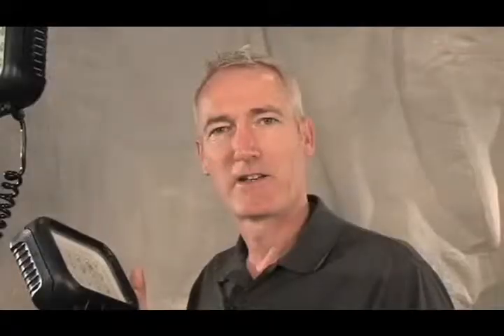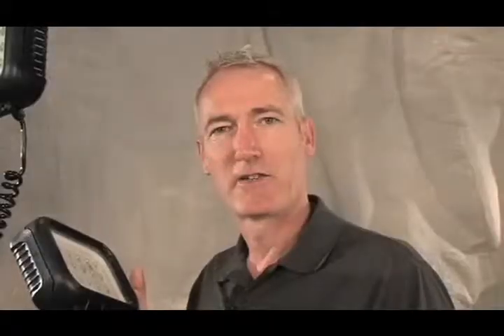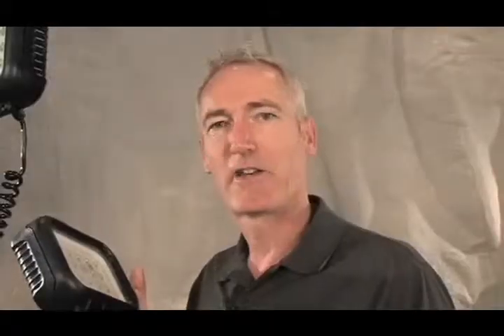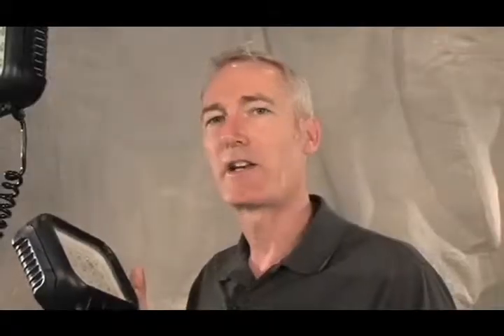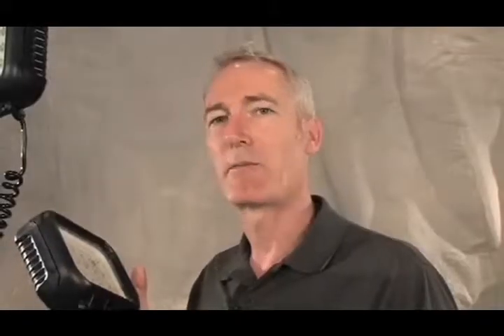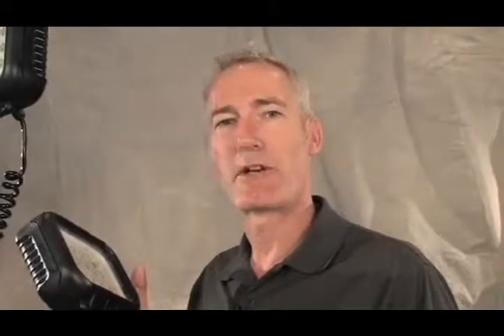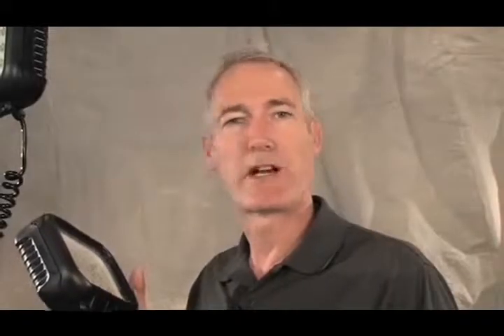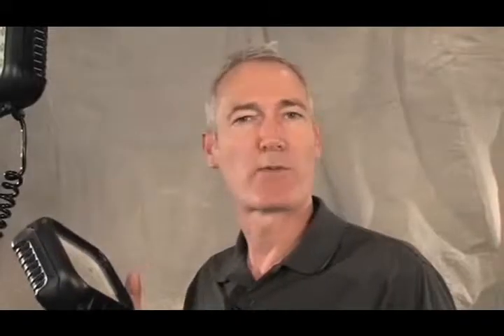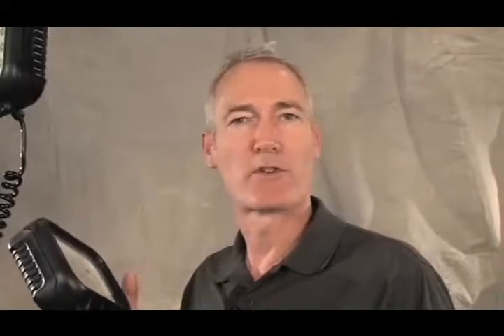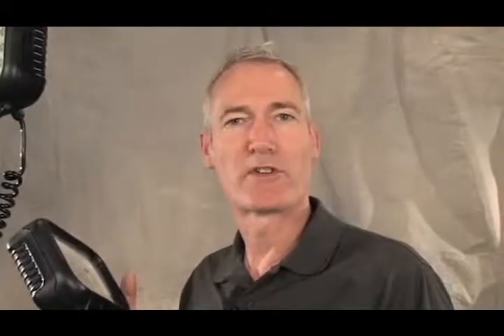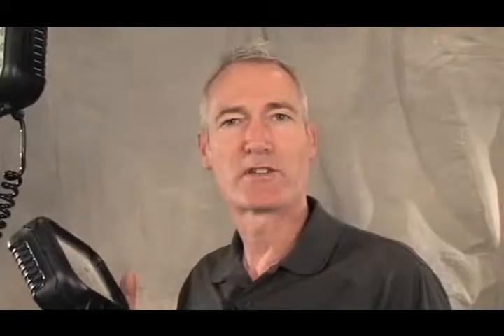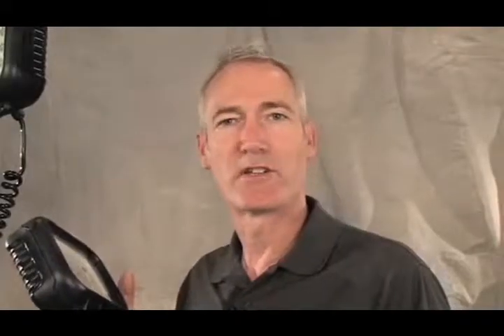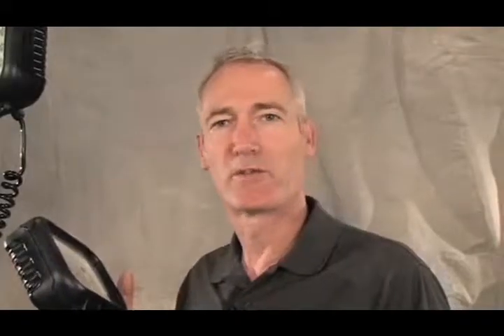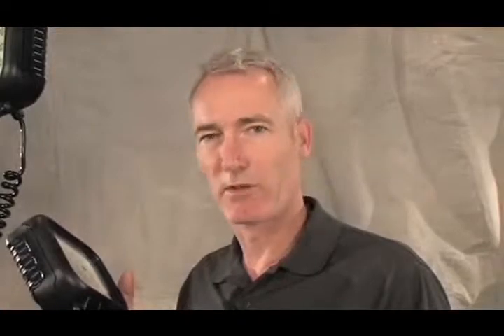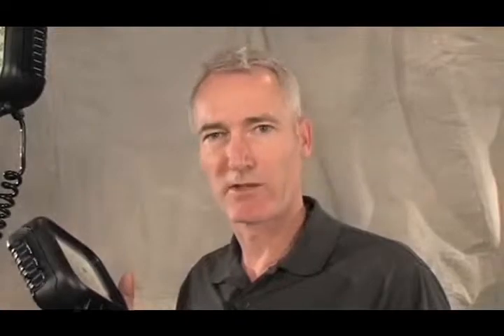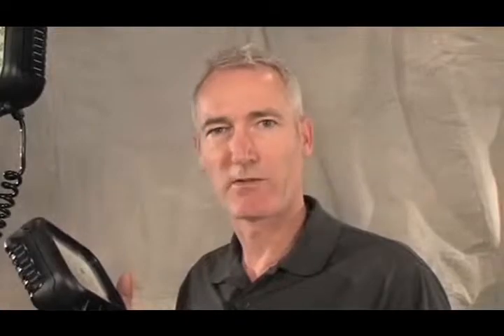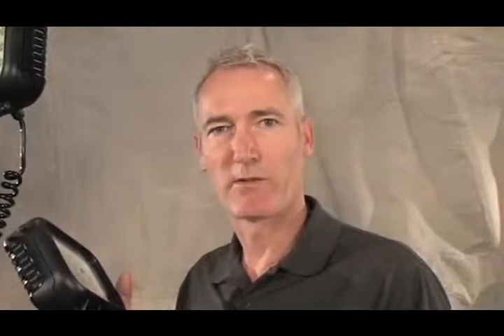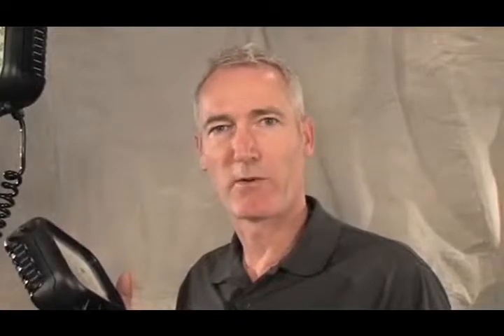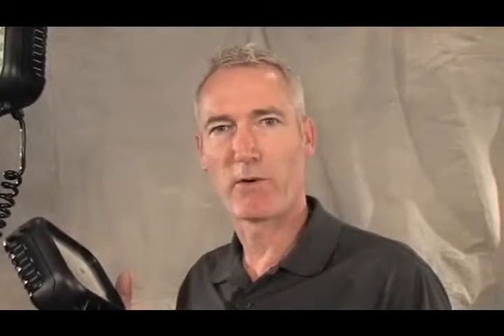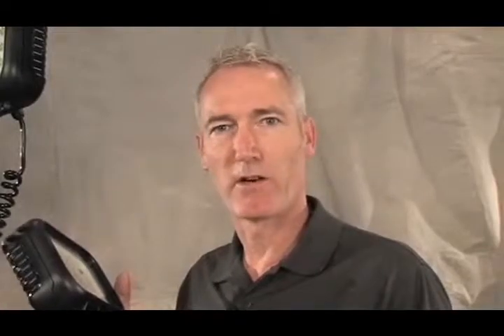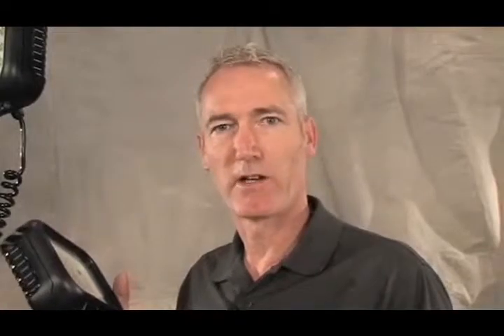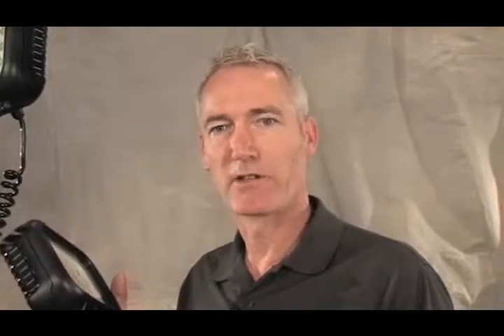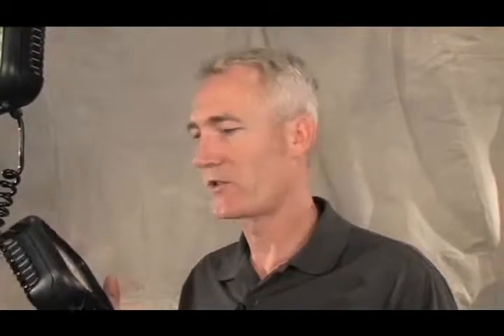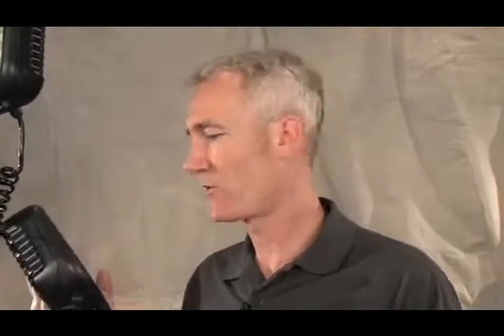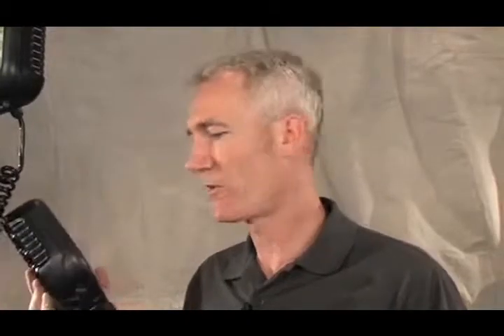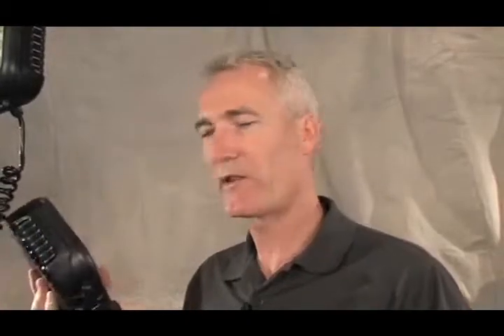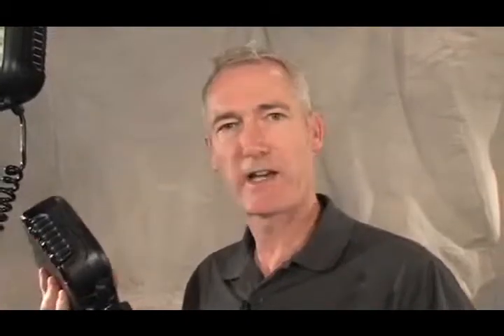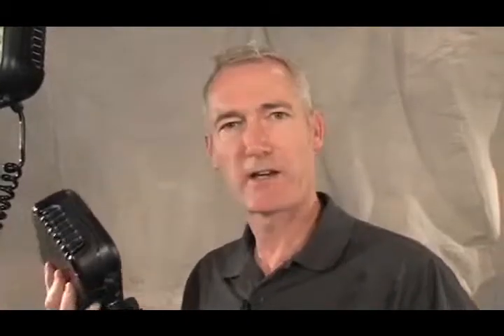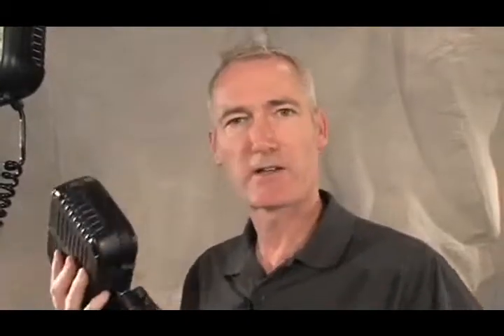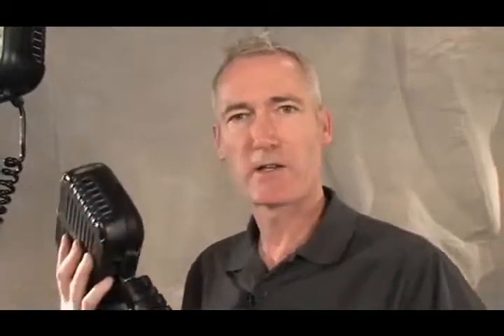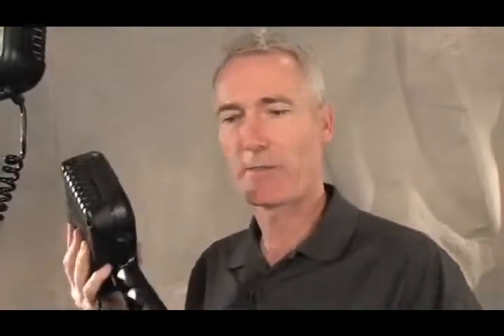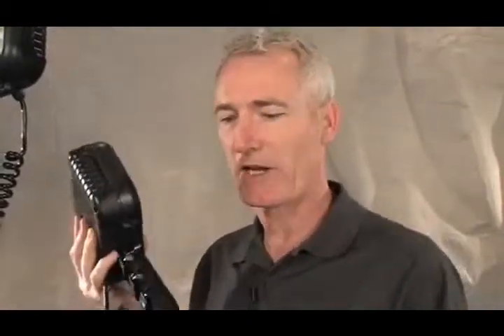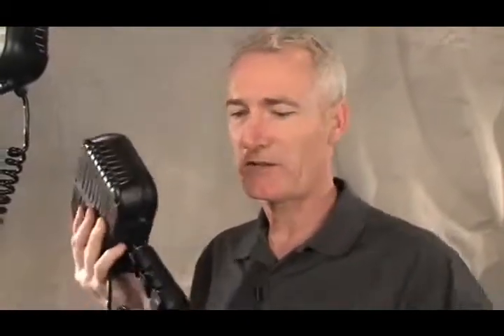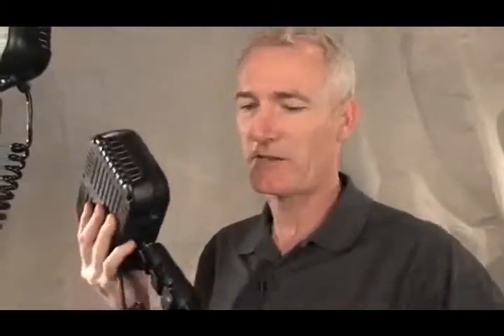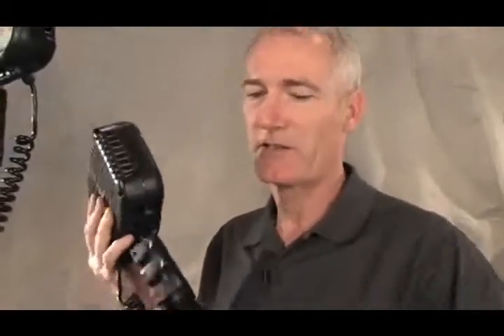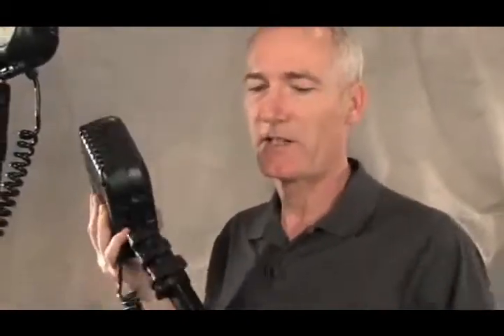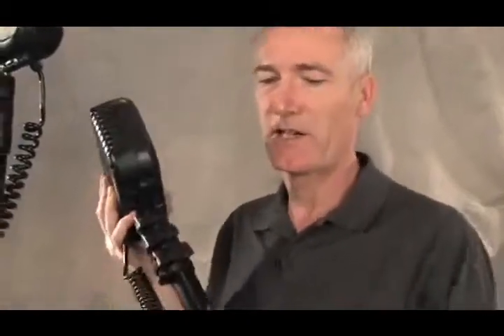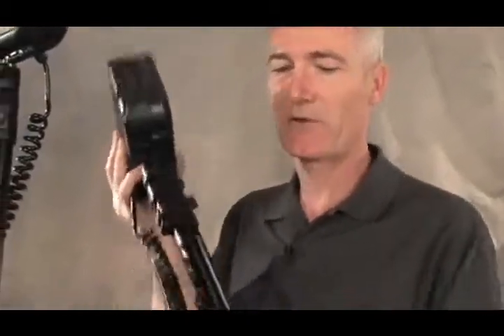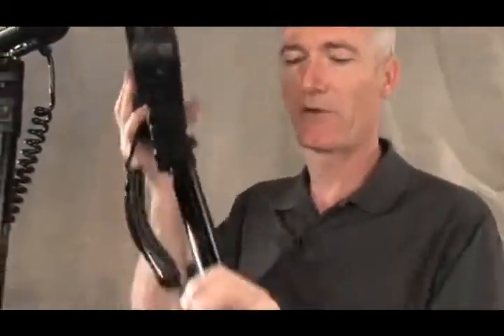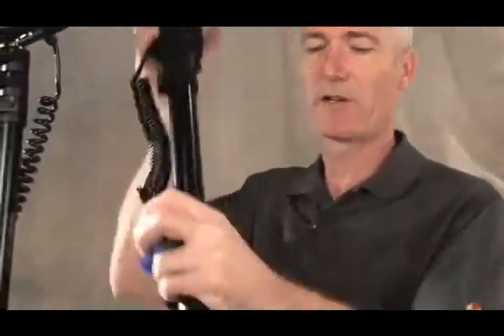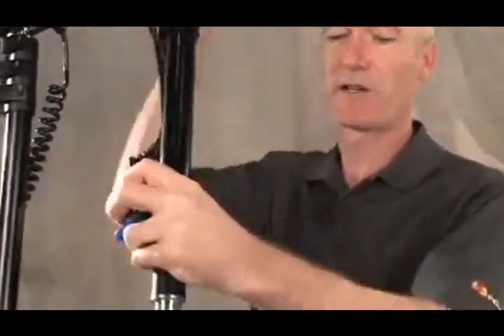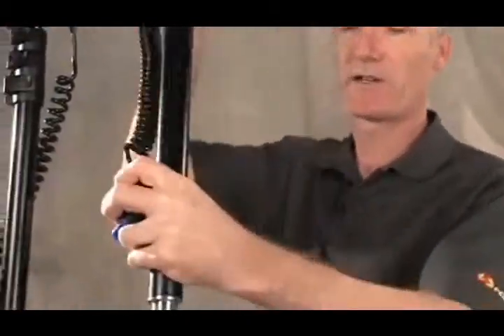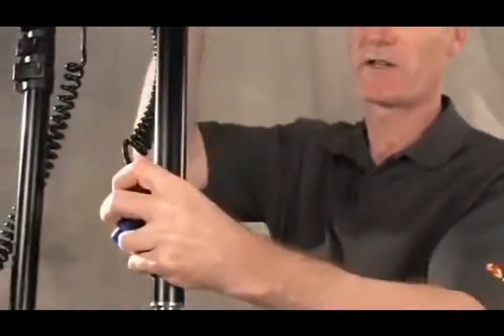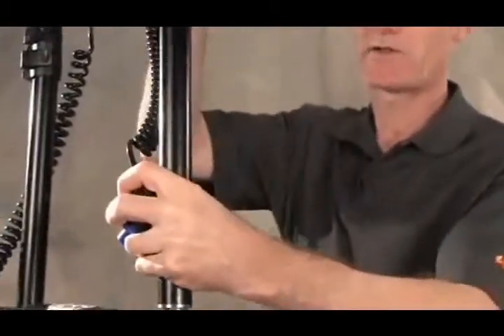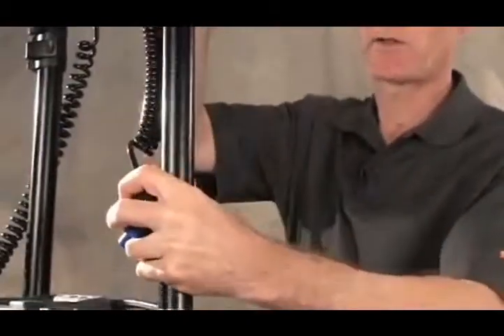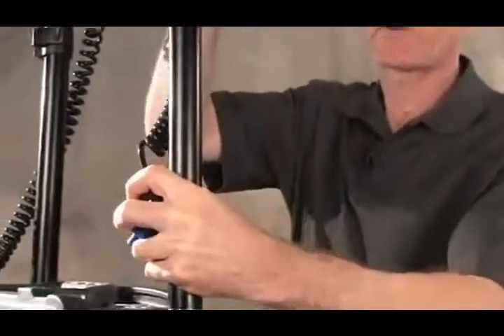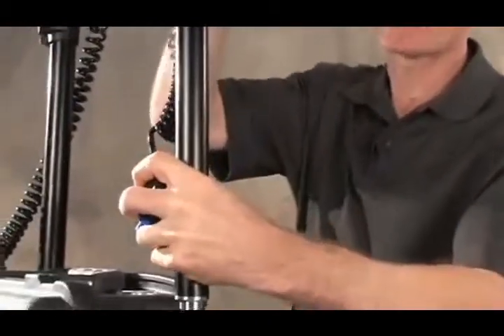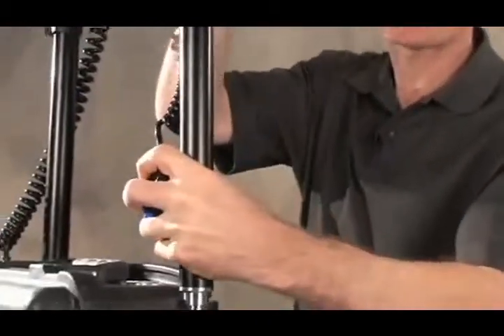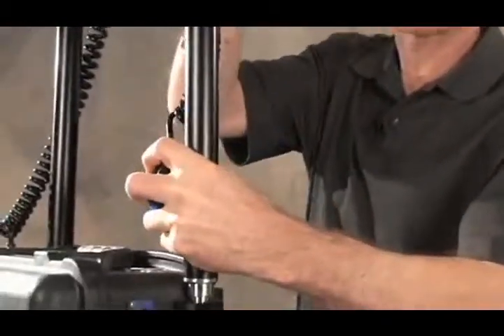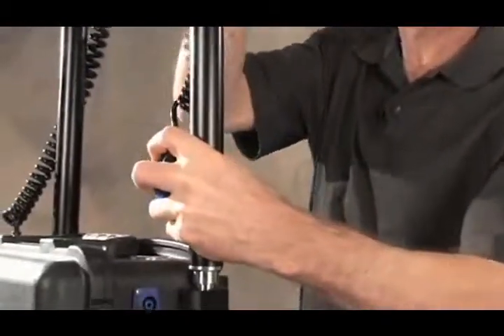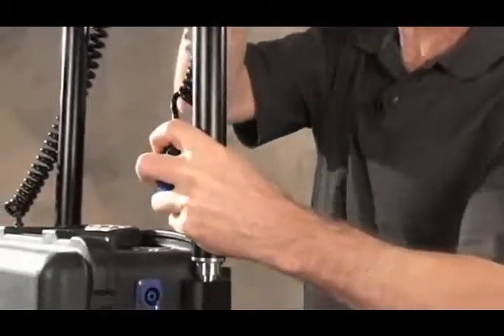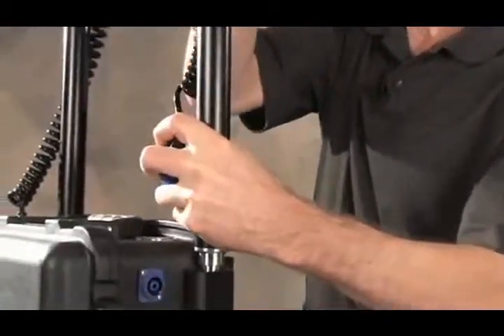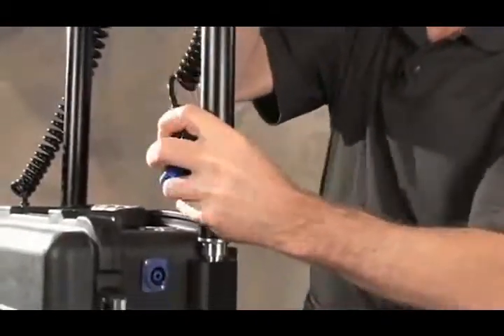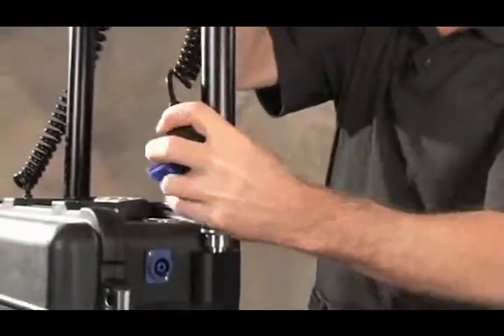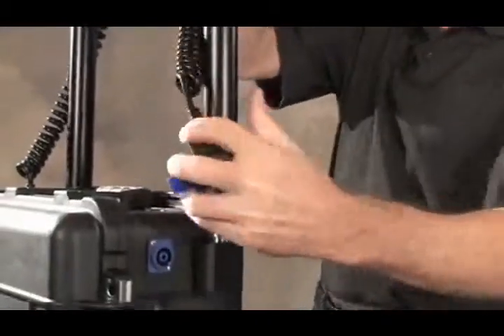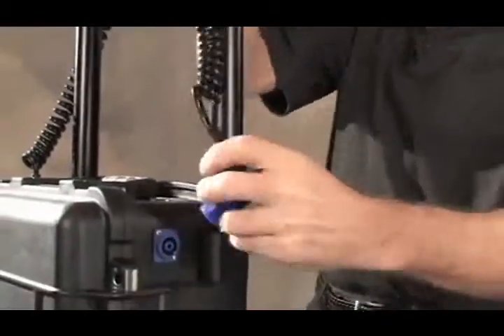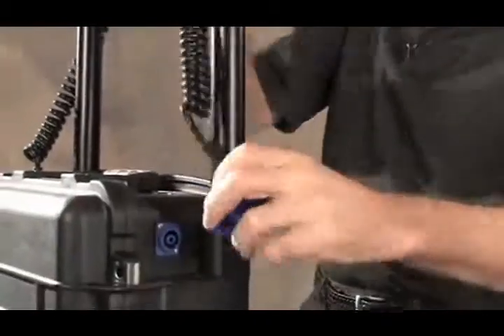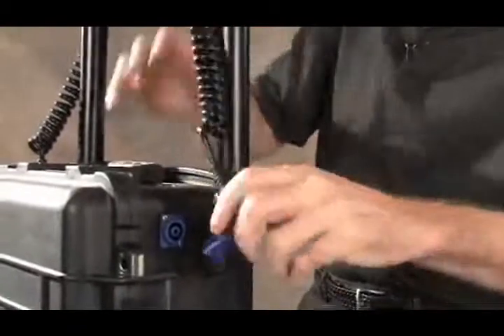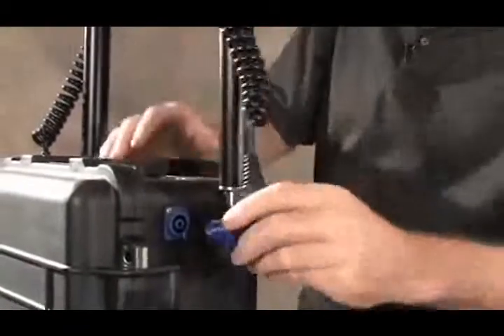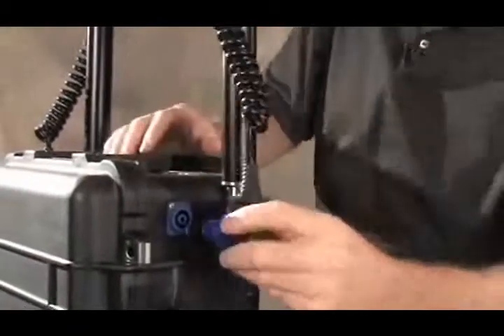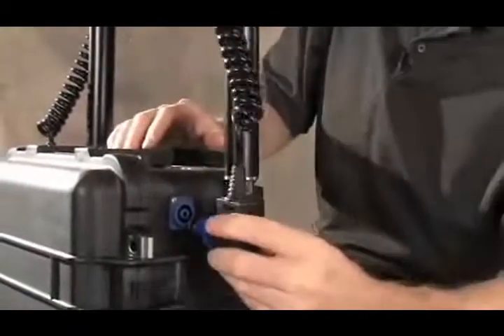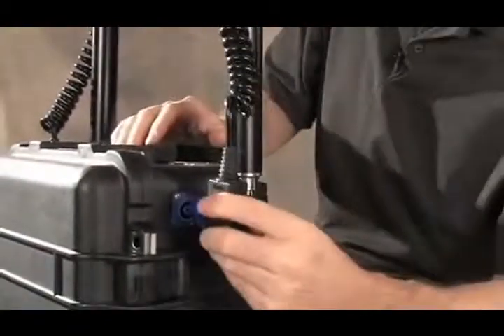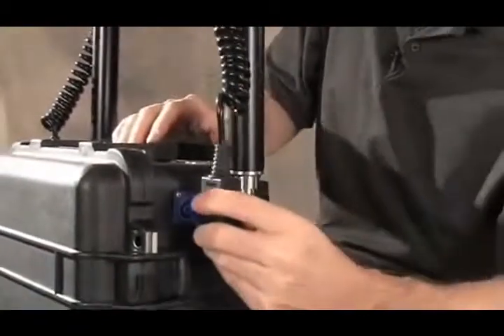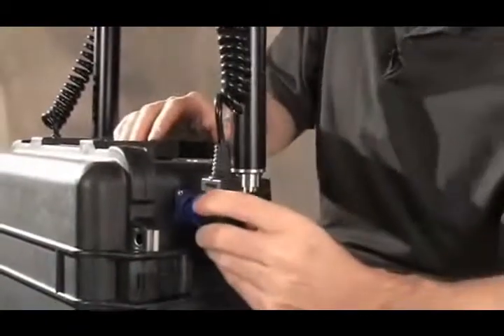Setting up the 9460 is really straightforward. Just thread the head onto the mast, insert it into the external socket, and plug it in.